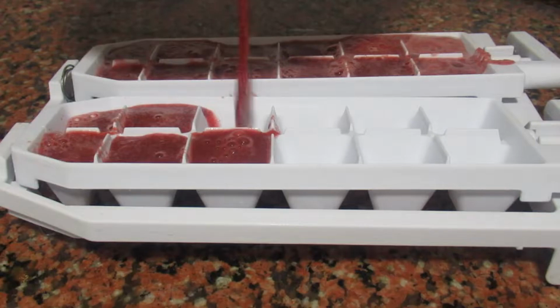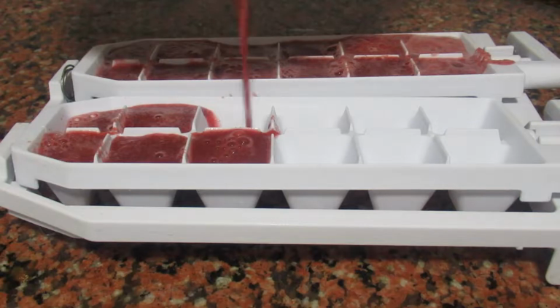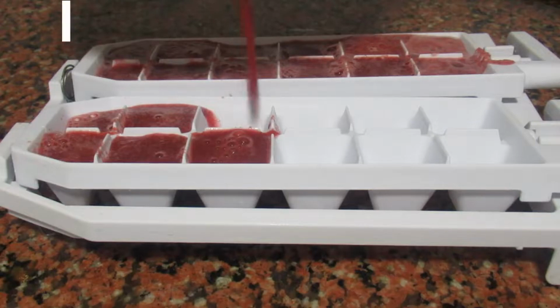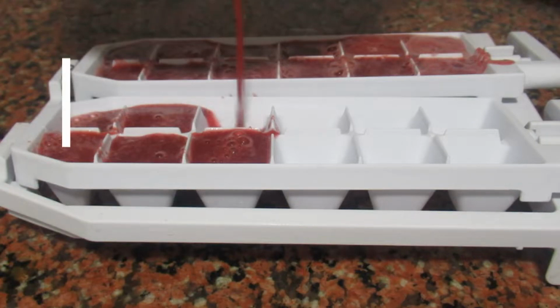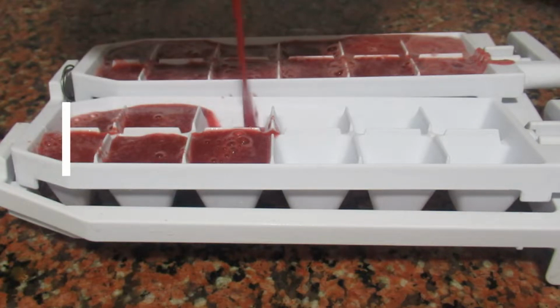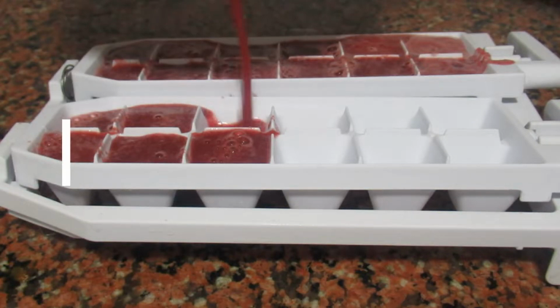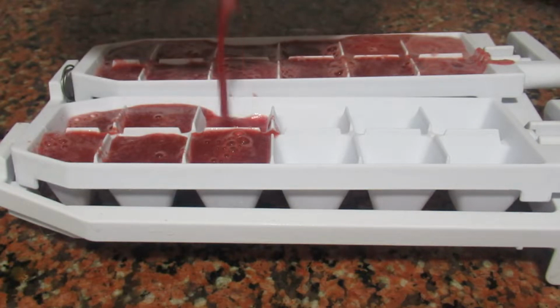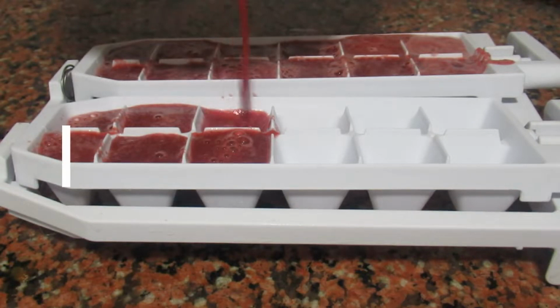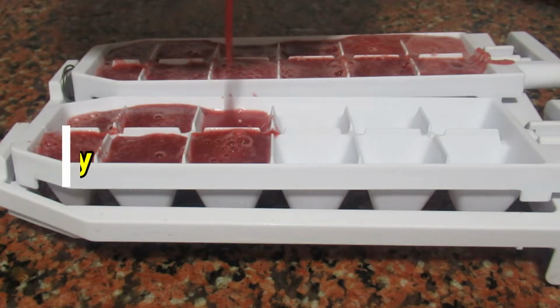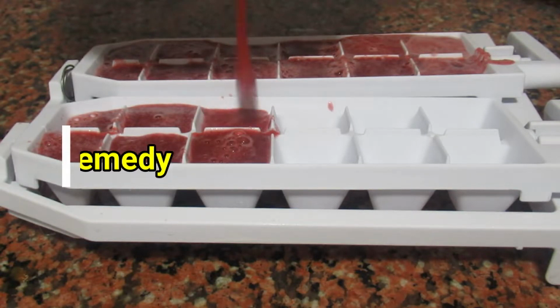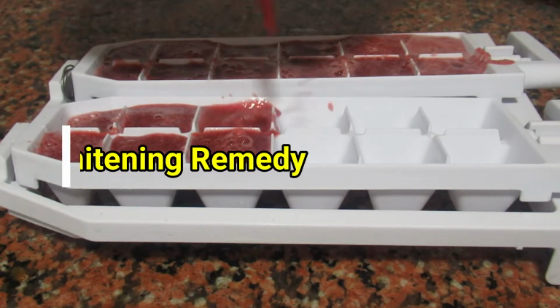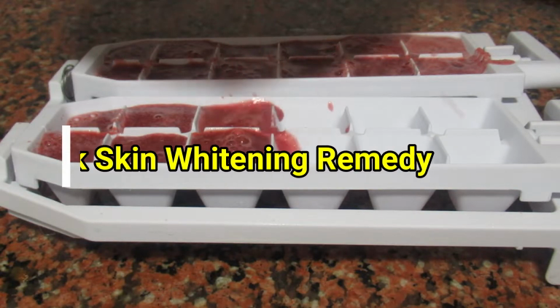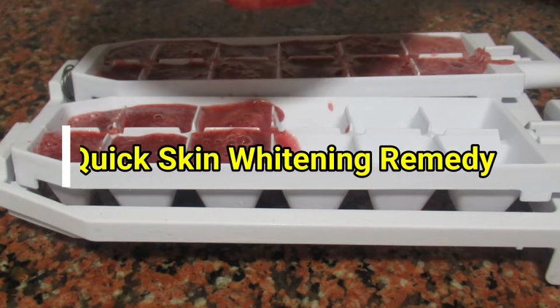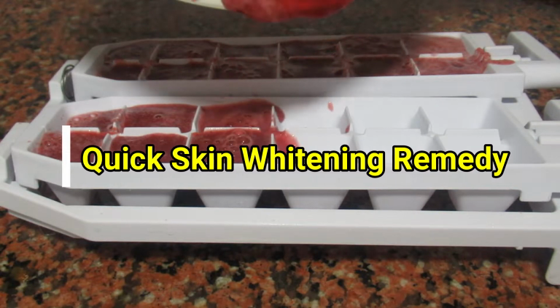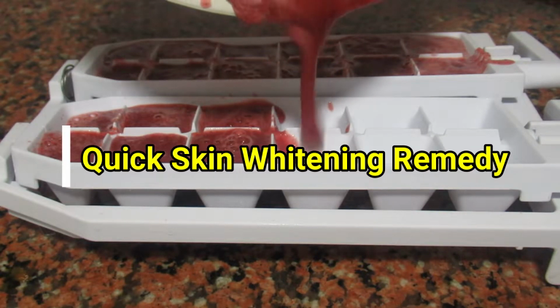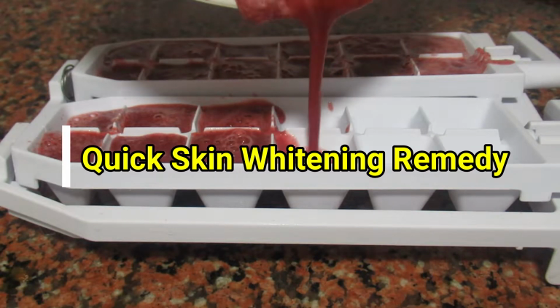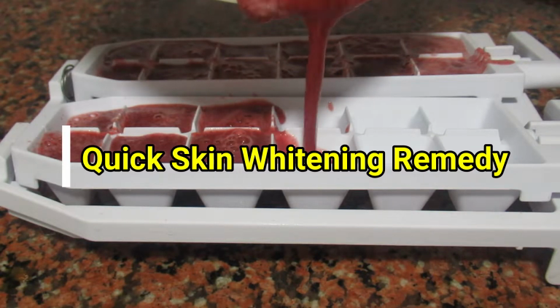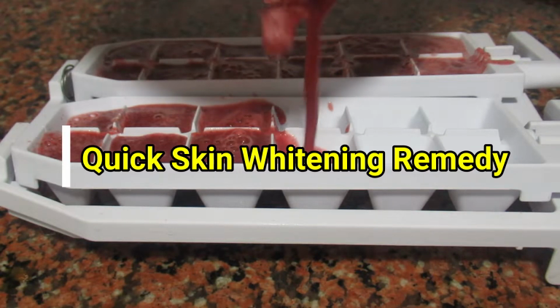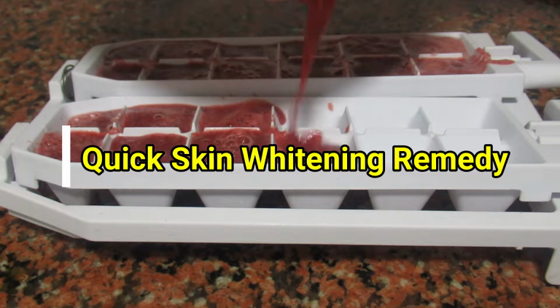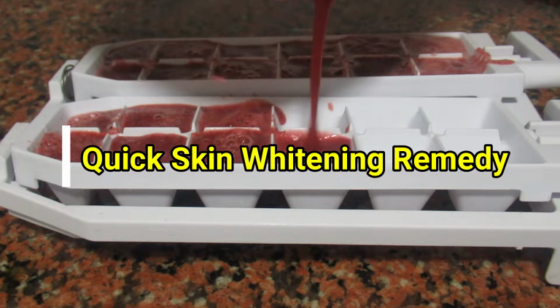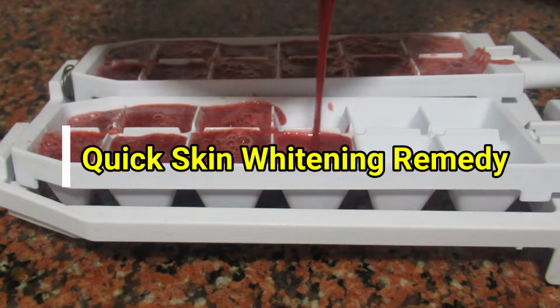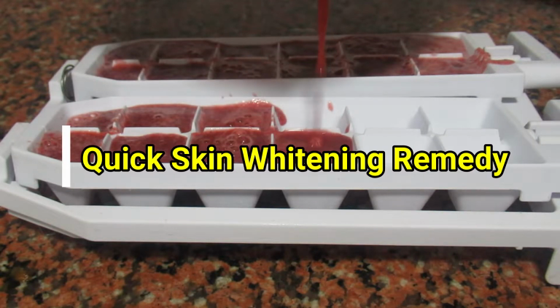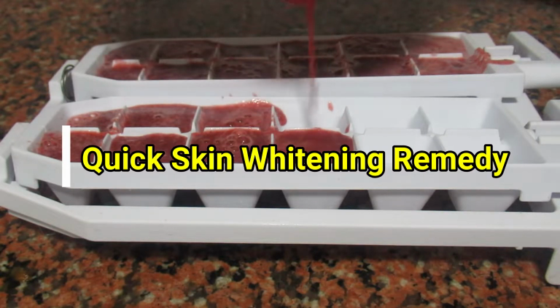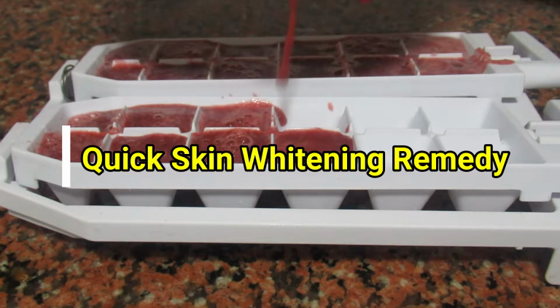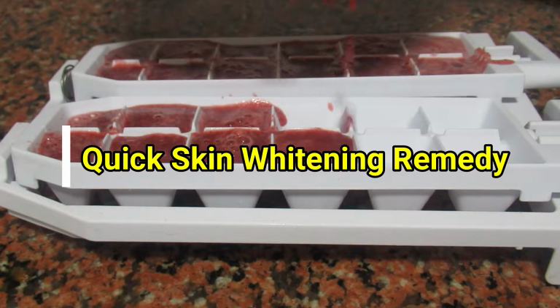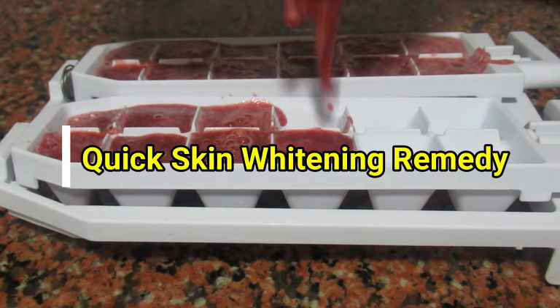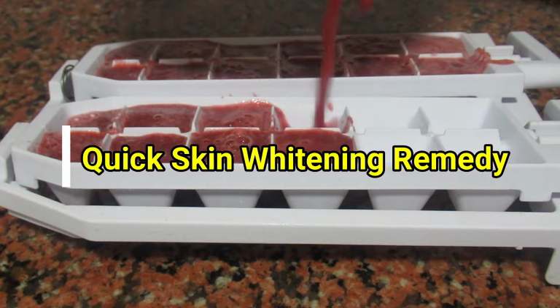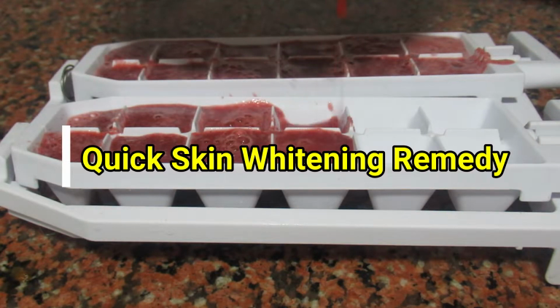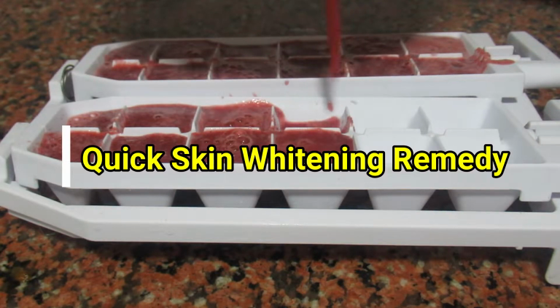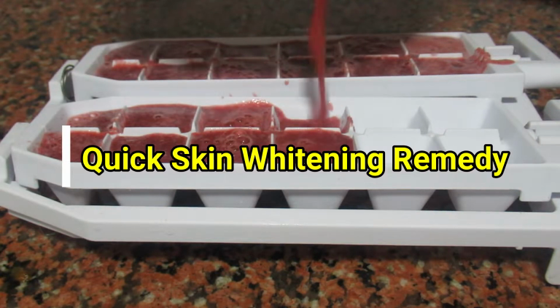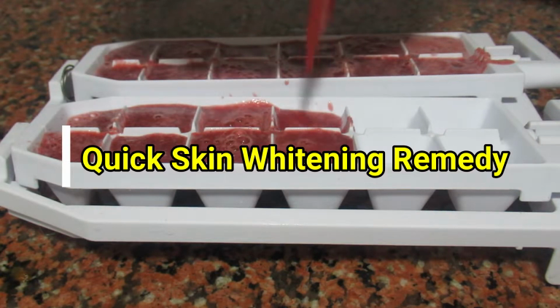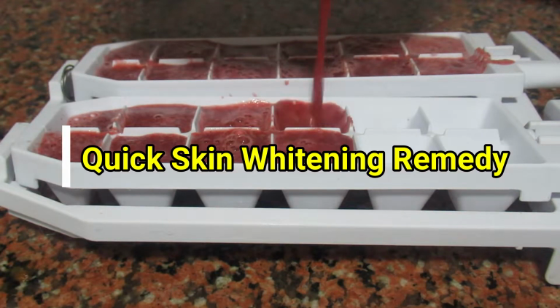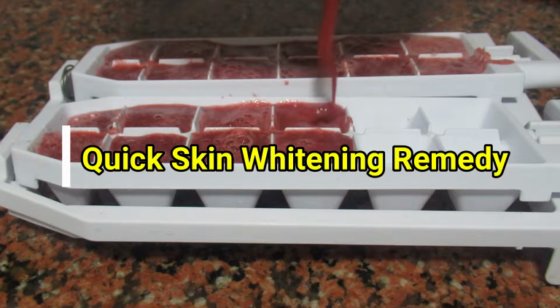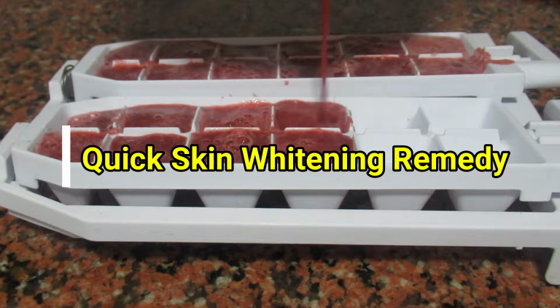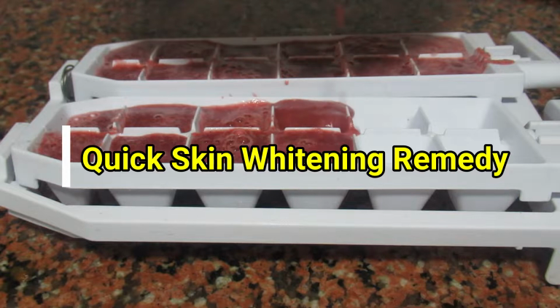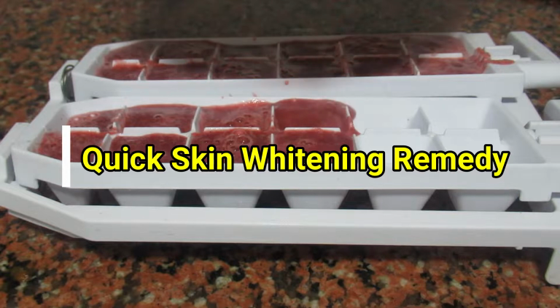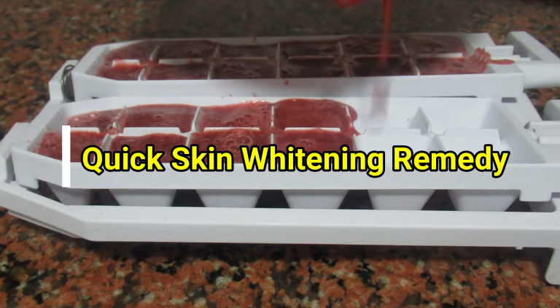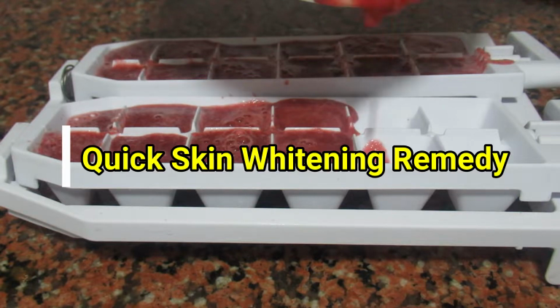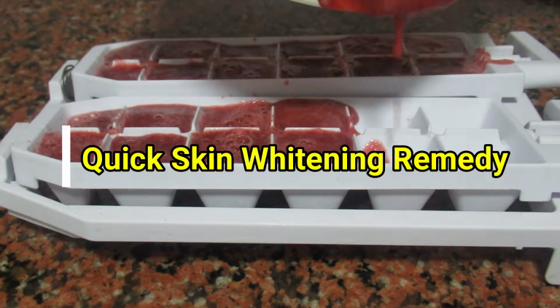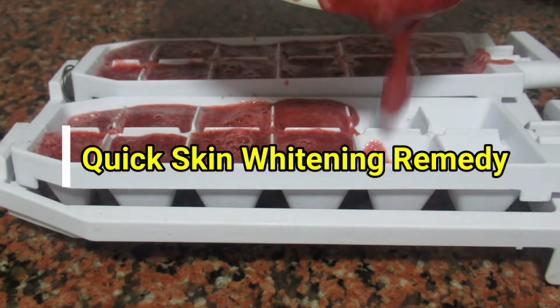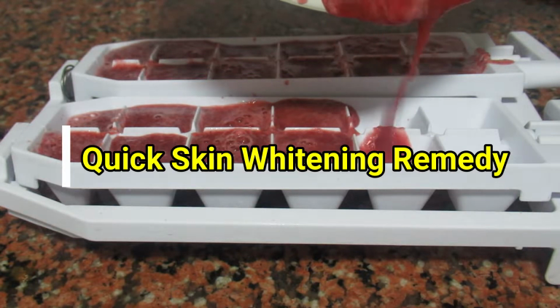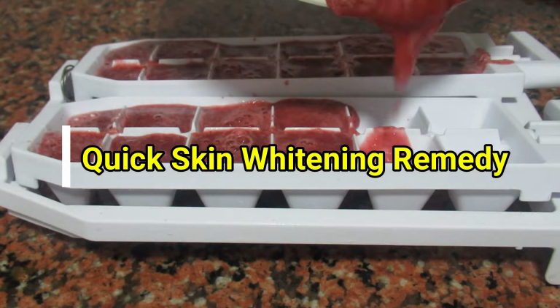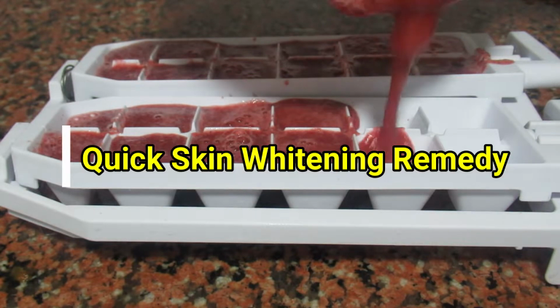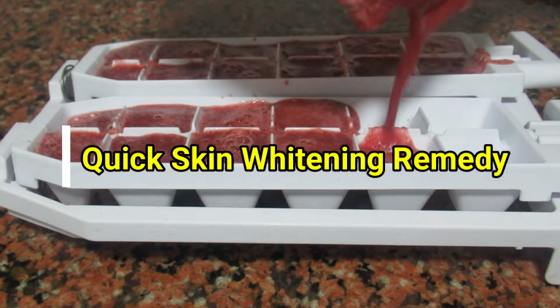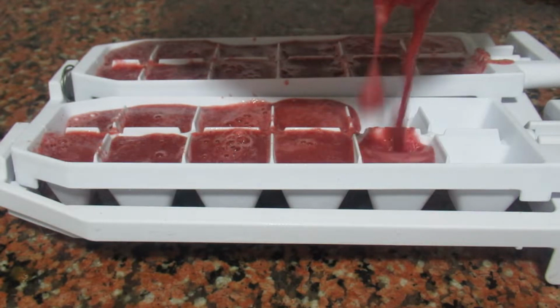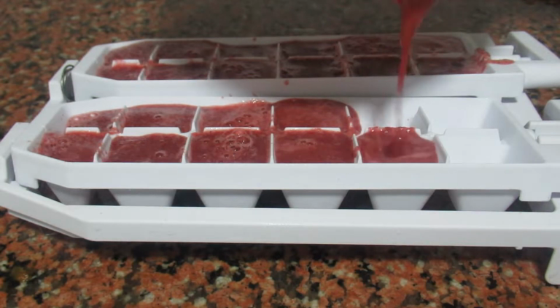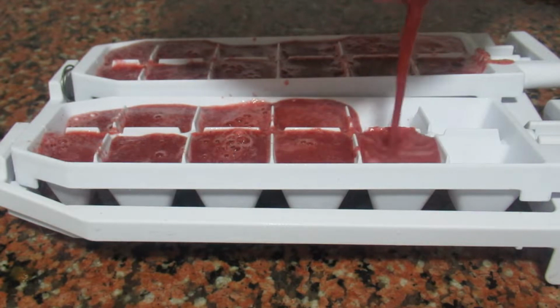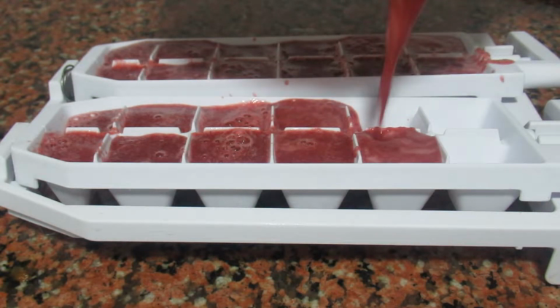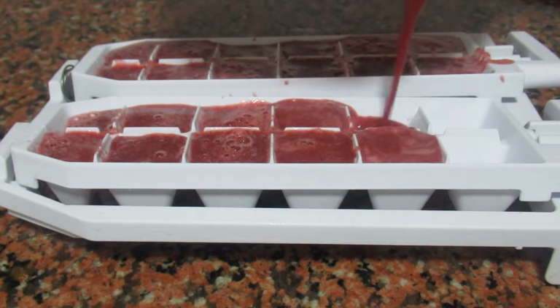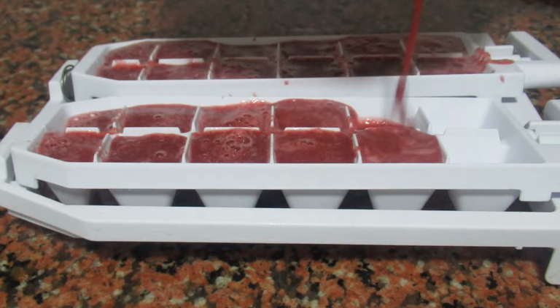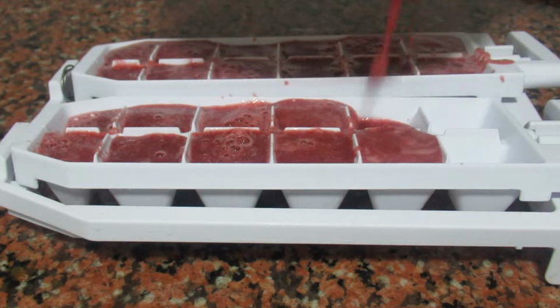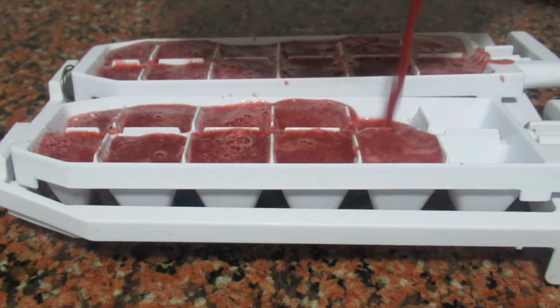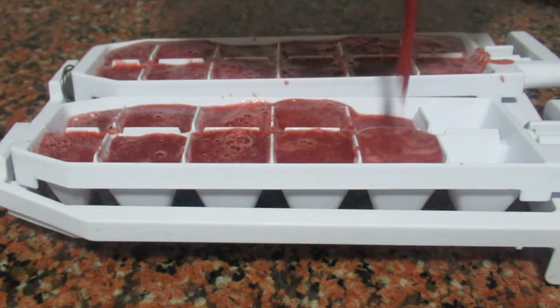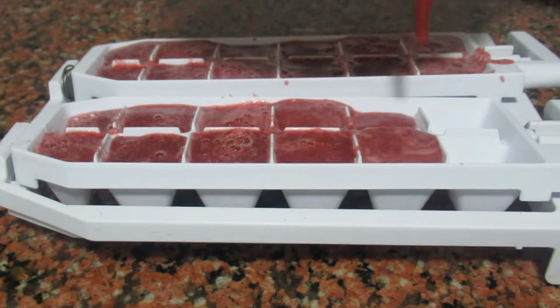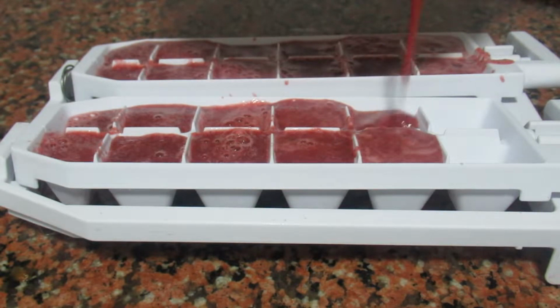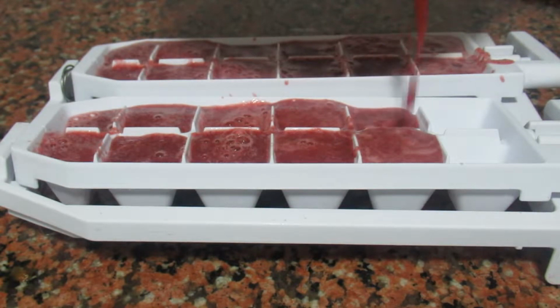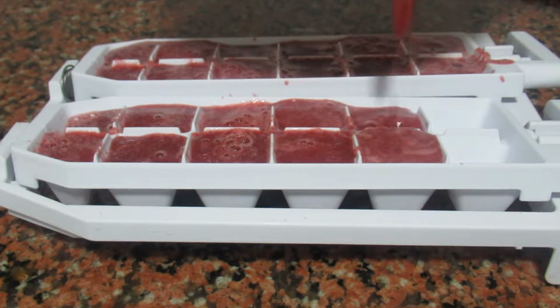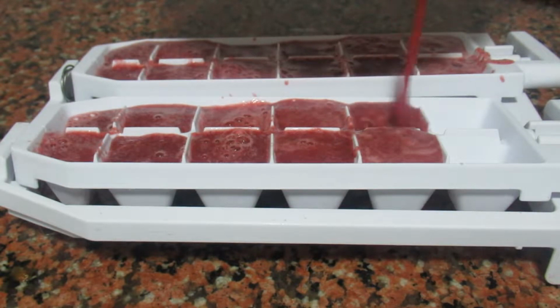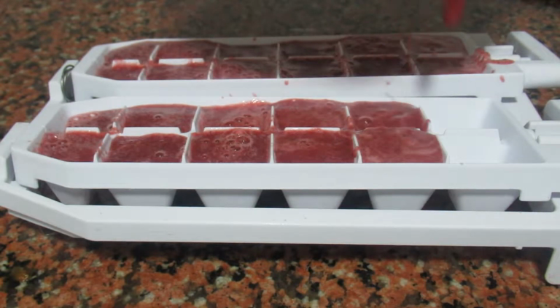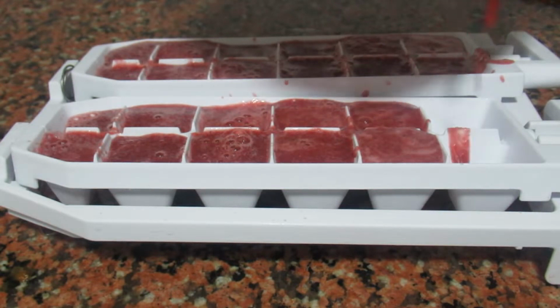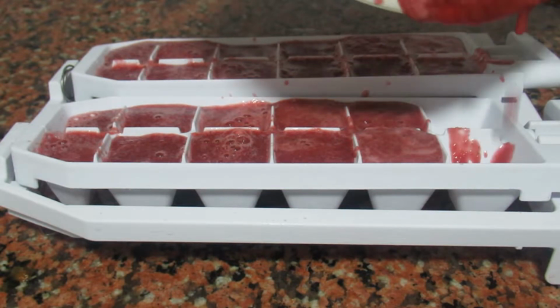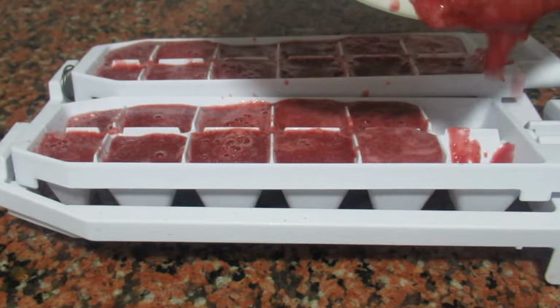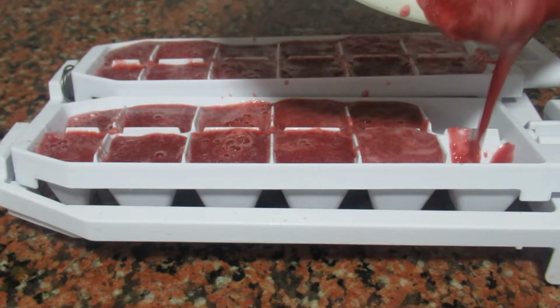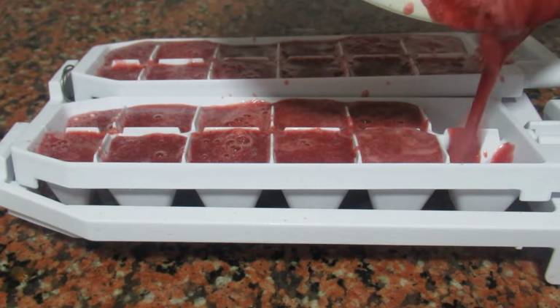Hi friends, welcome to the 100% Skin Whitening Result Kit.